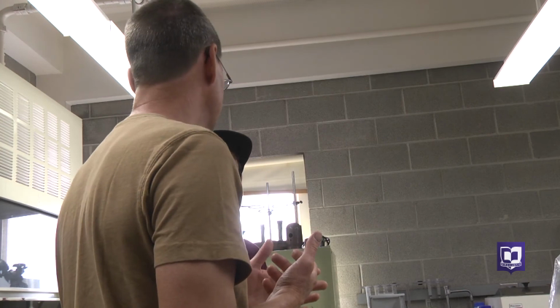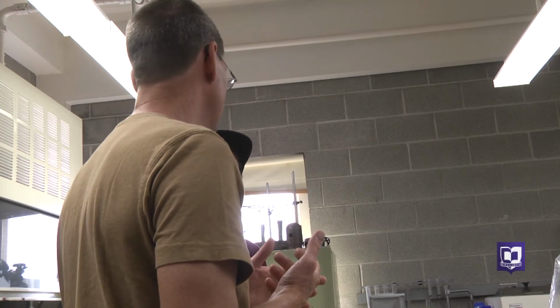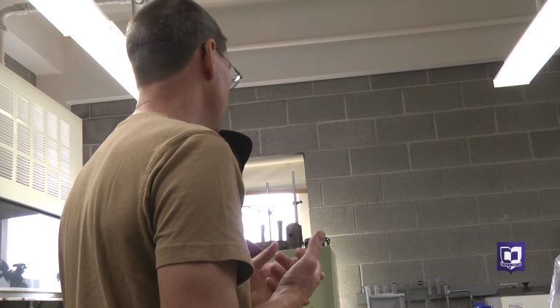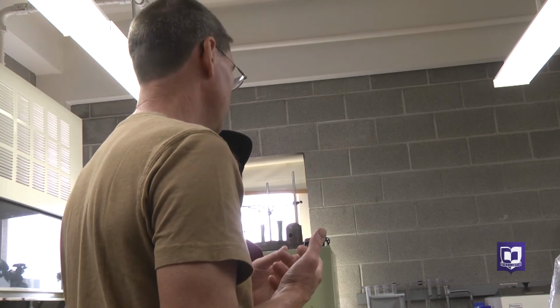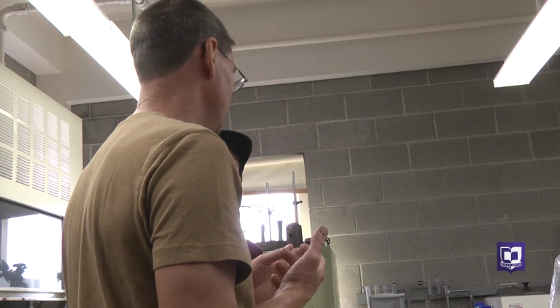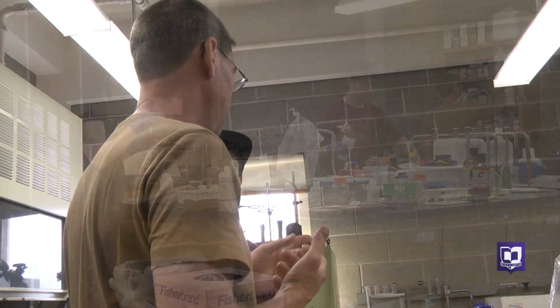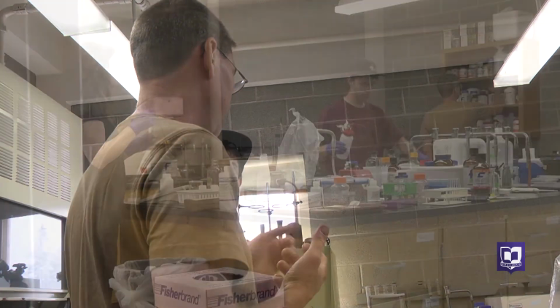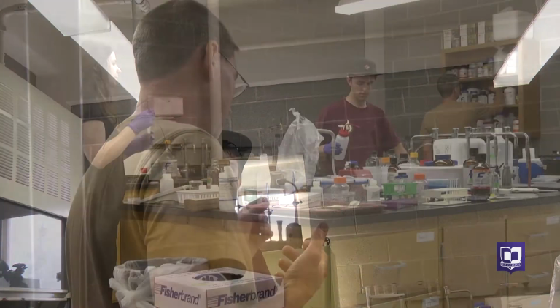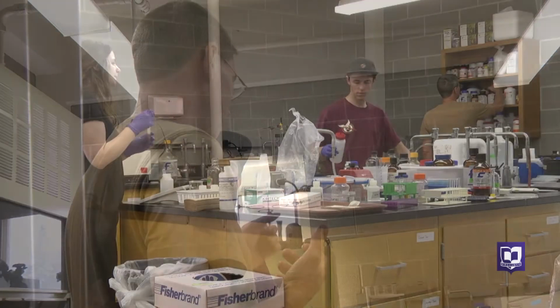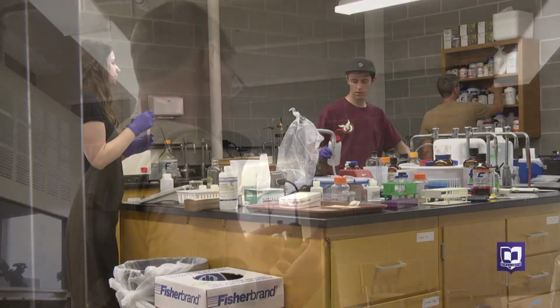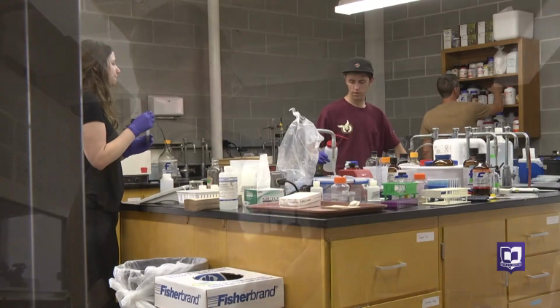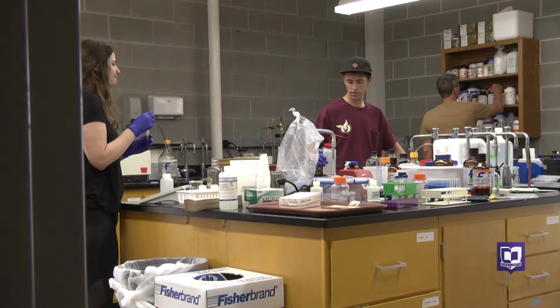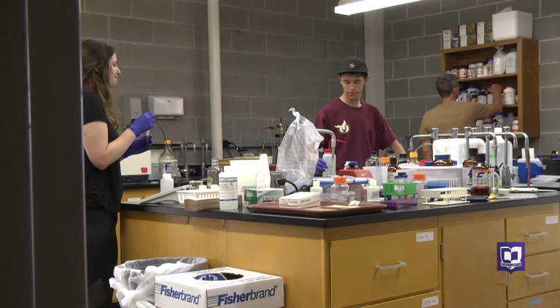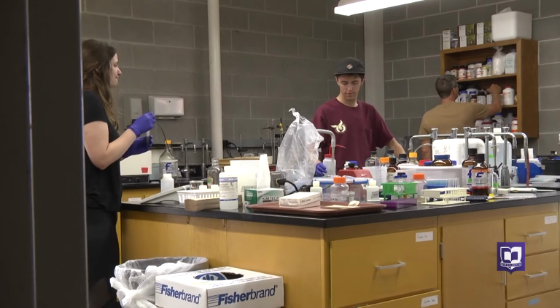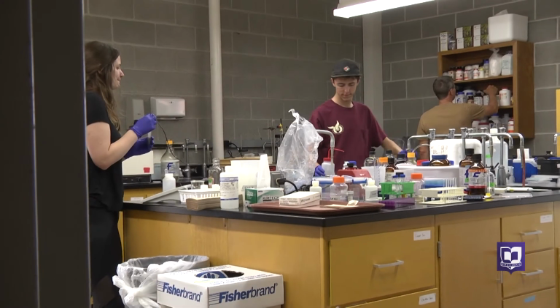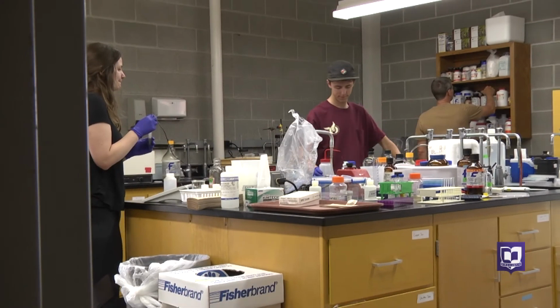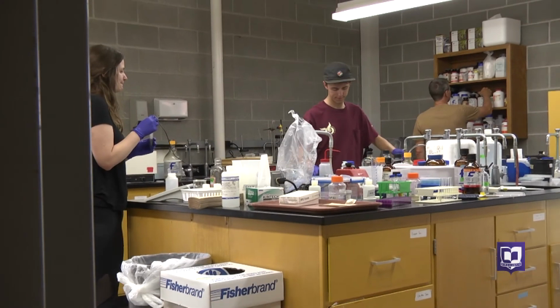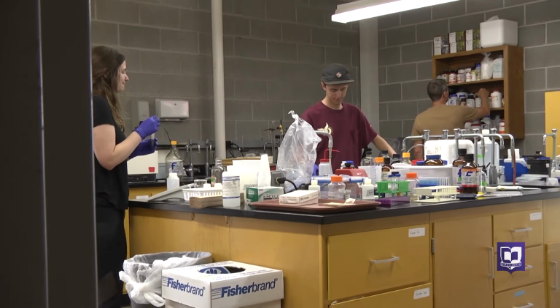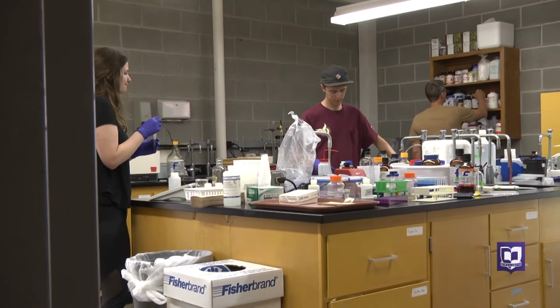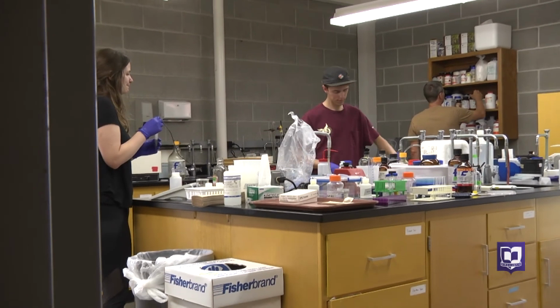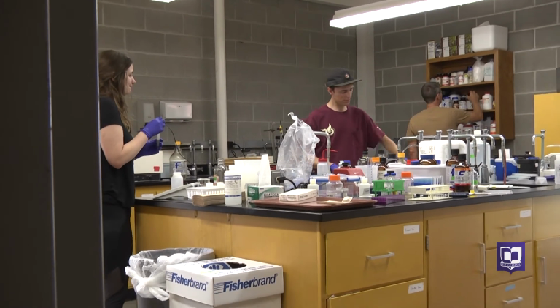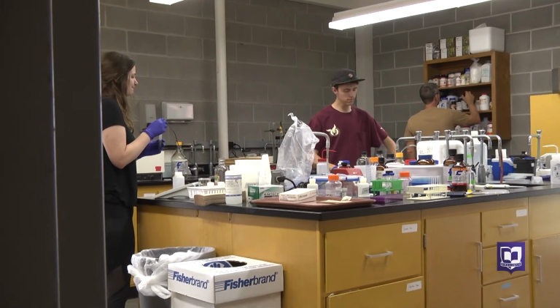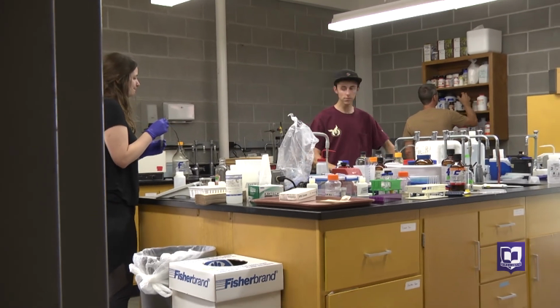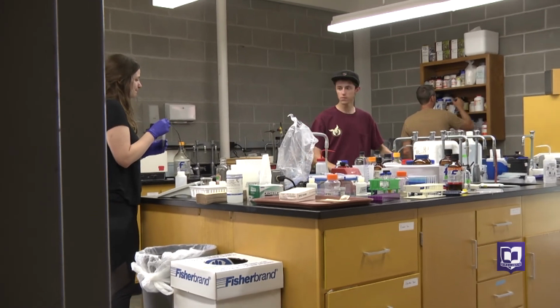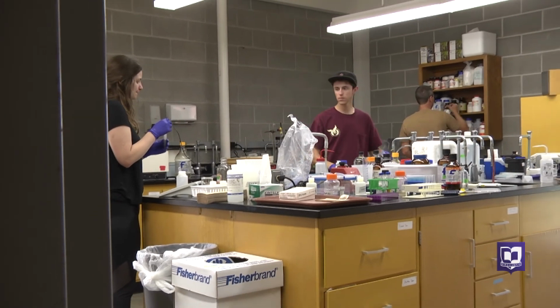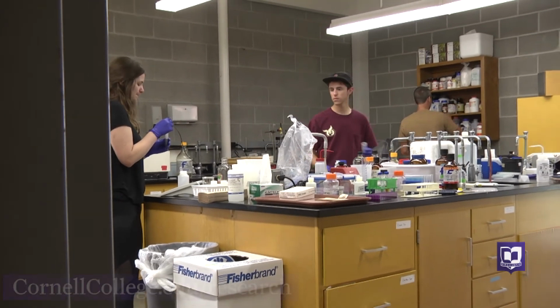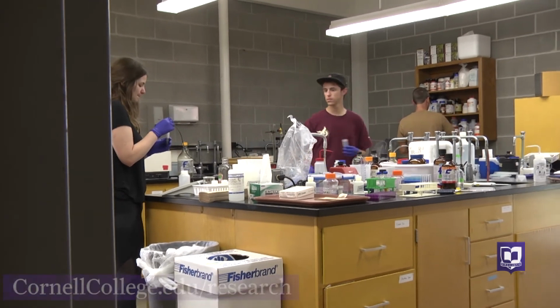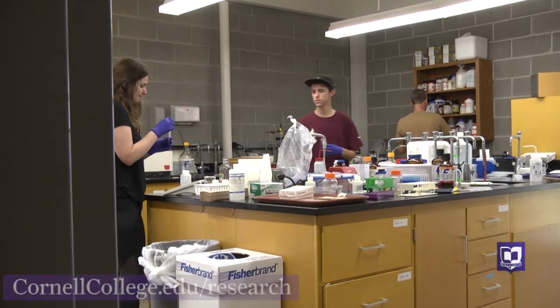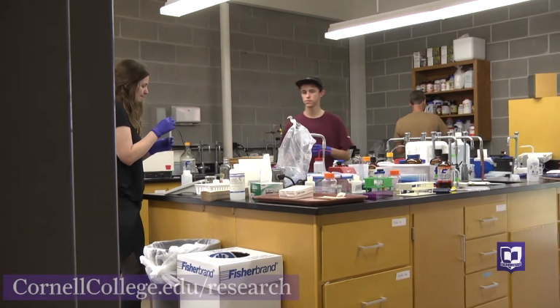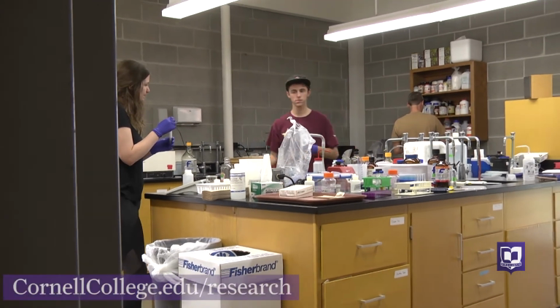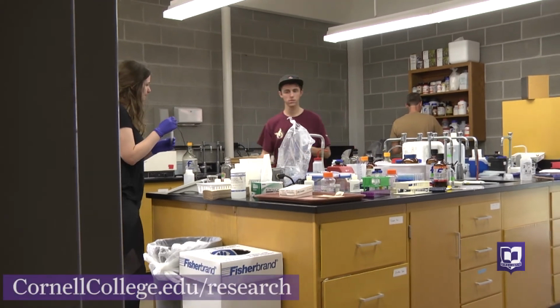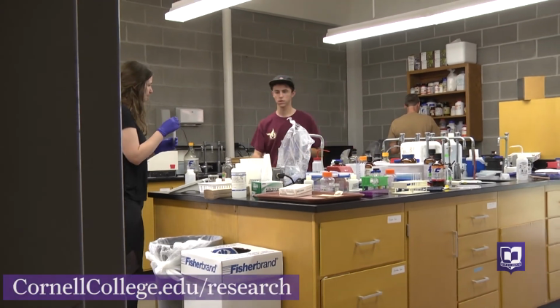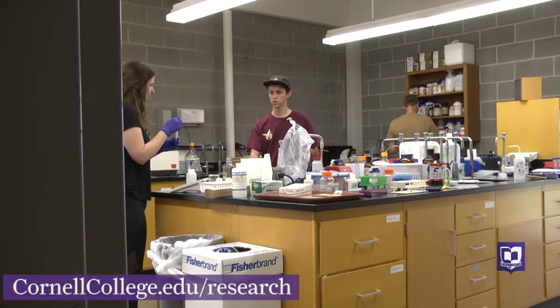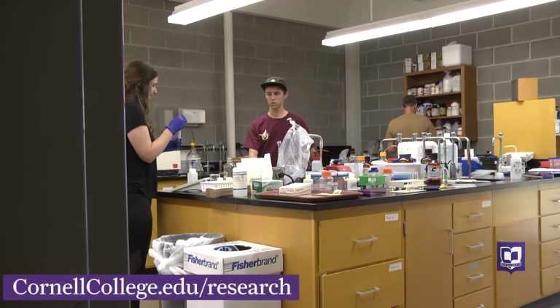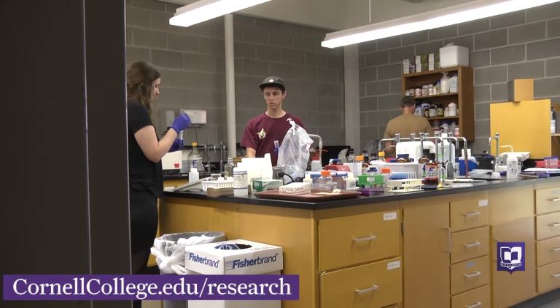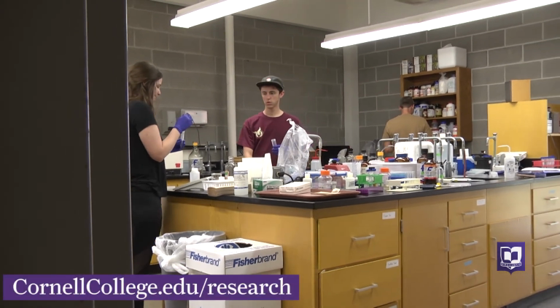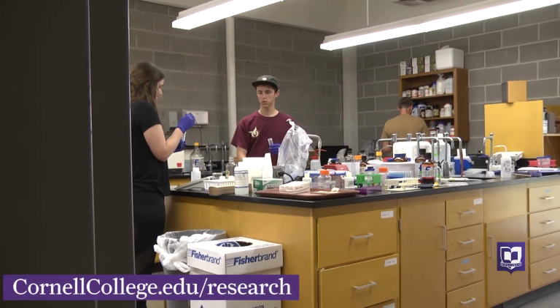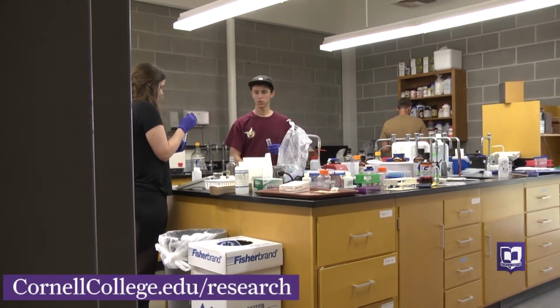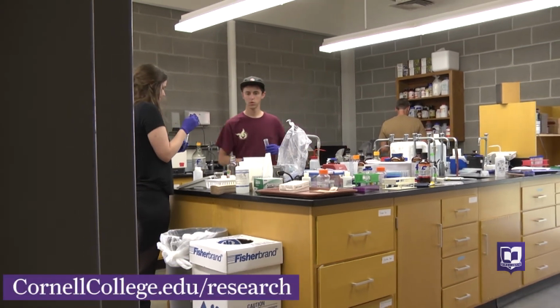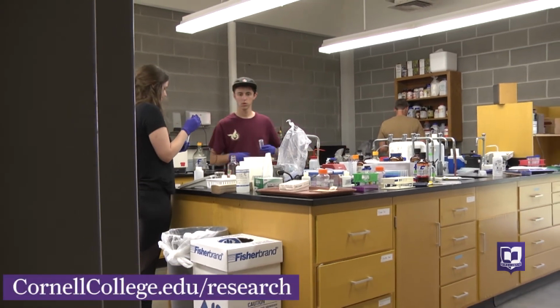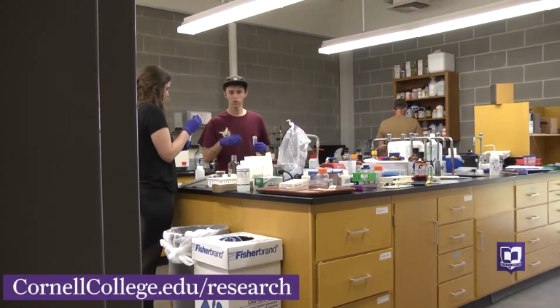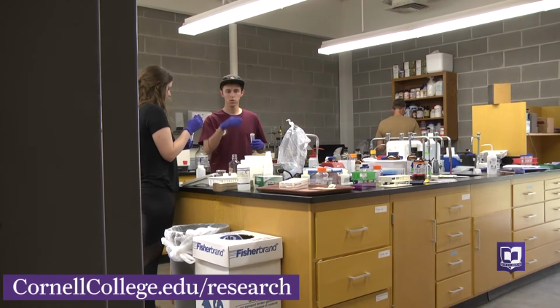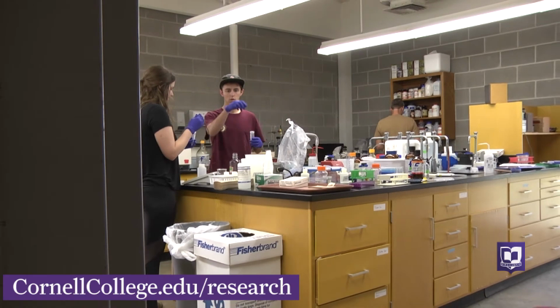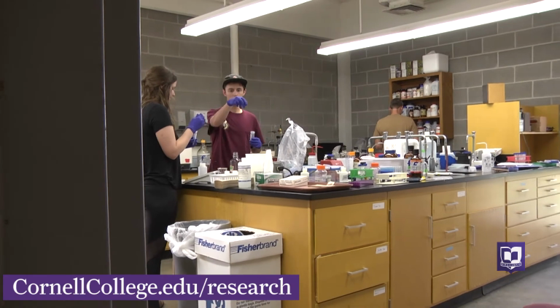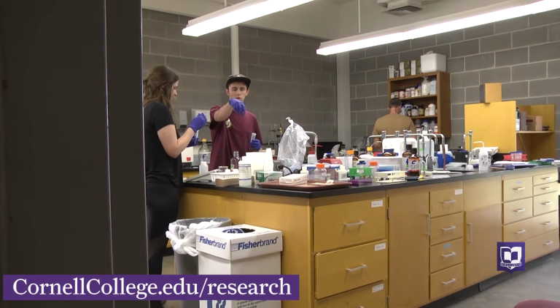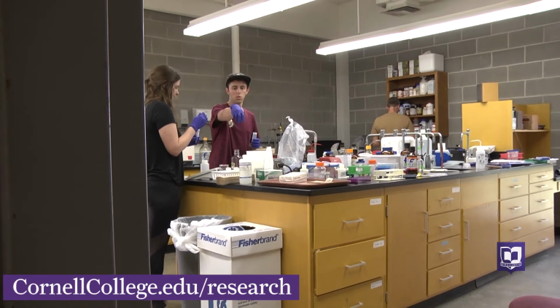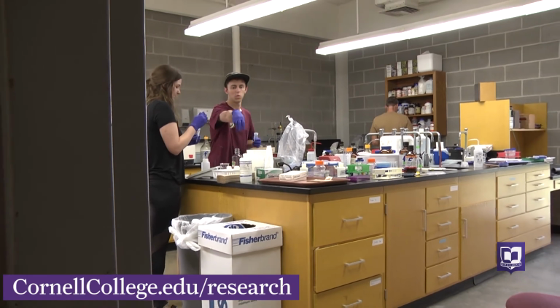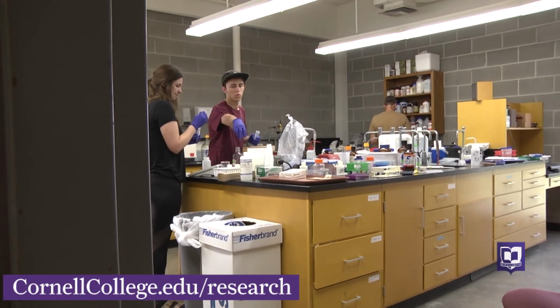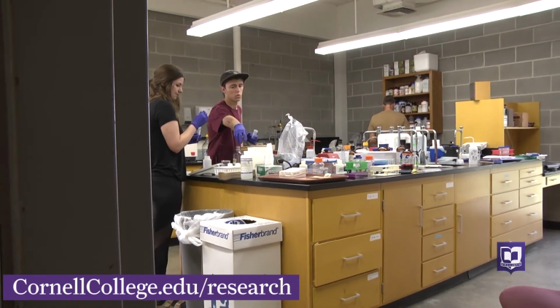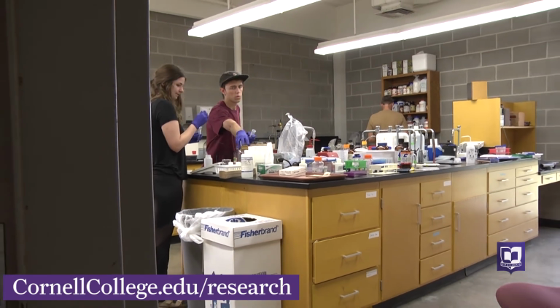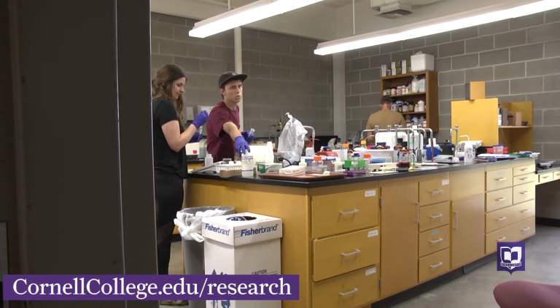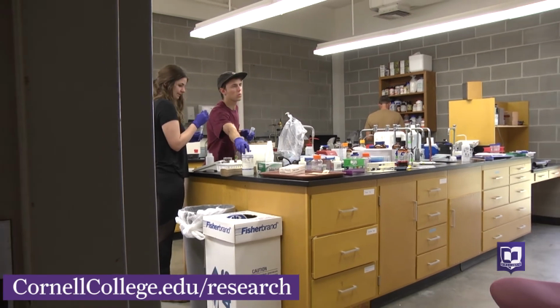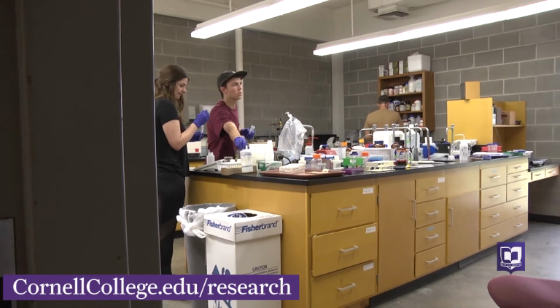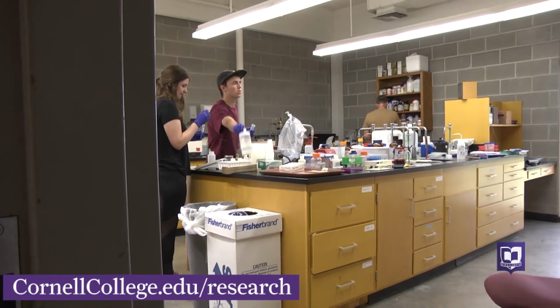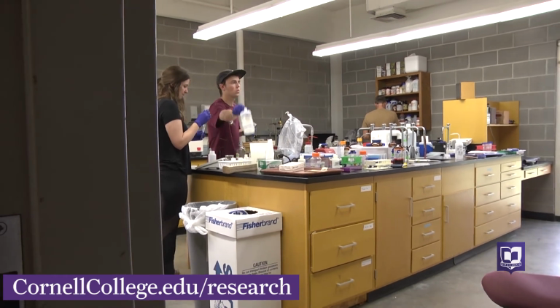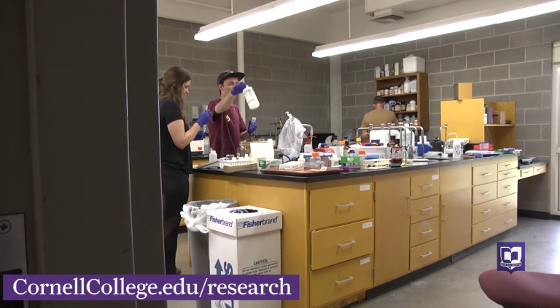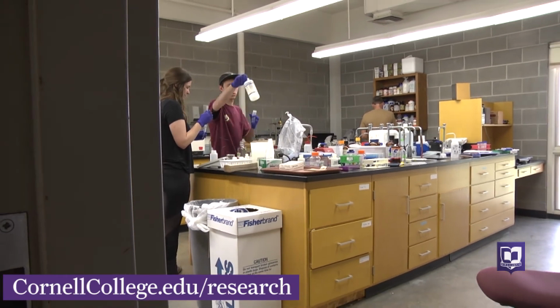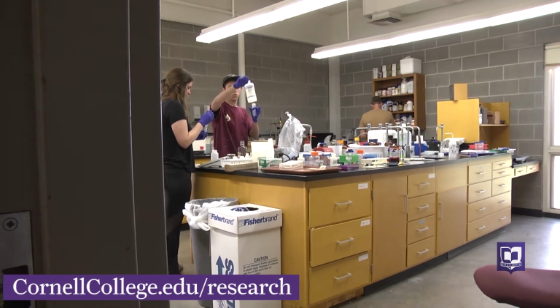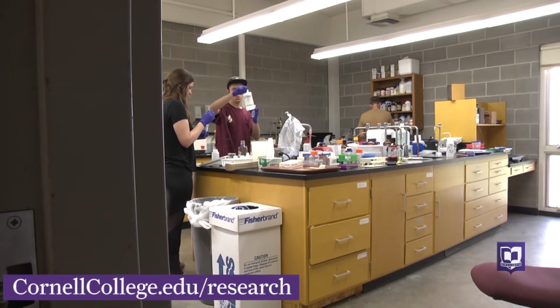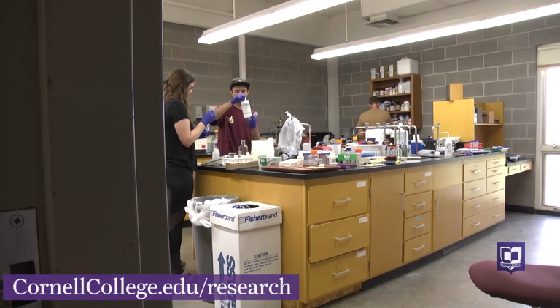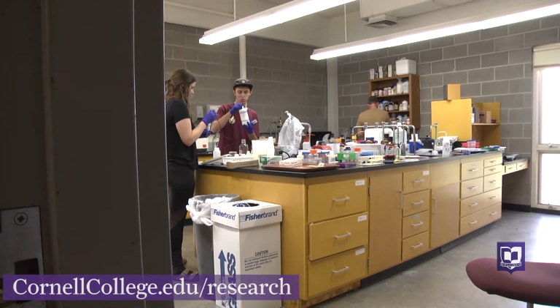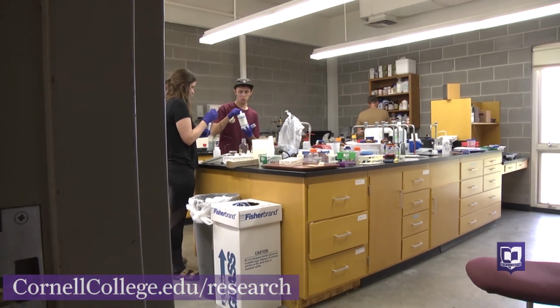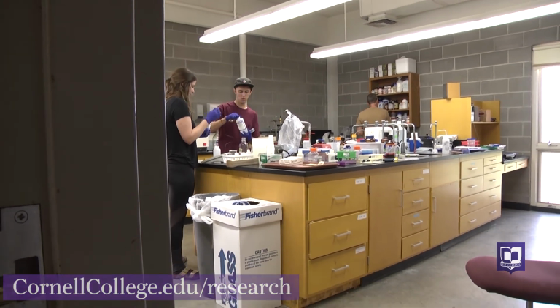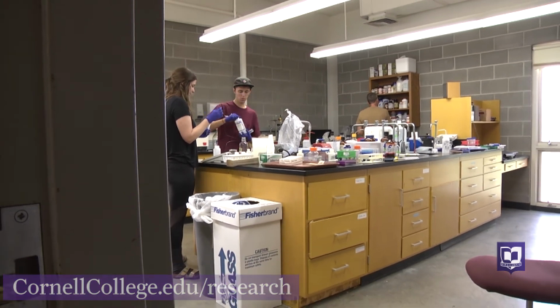This is just one of many research projects for CSRI. For others, visit our website at cornellcollege.edu/research.